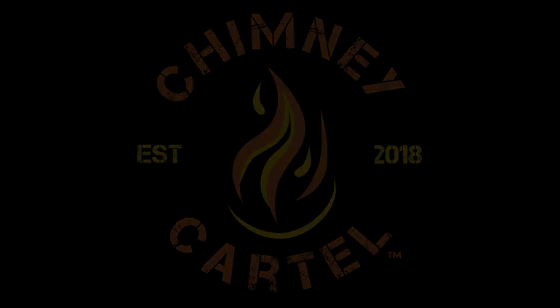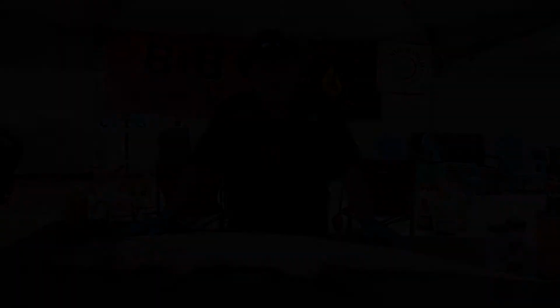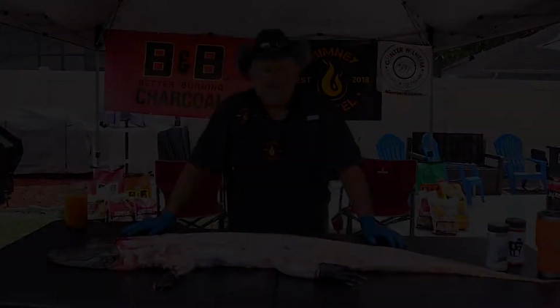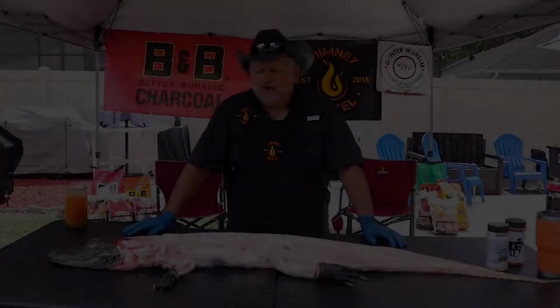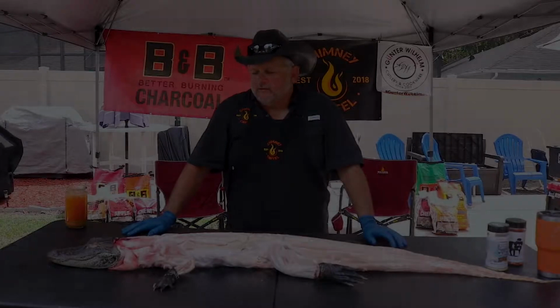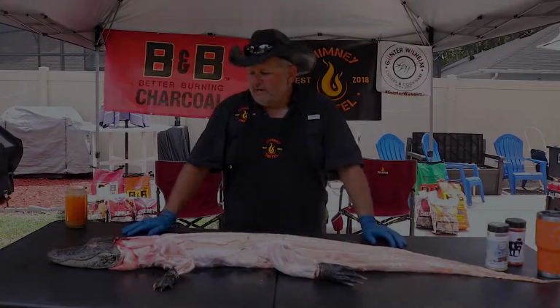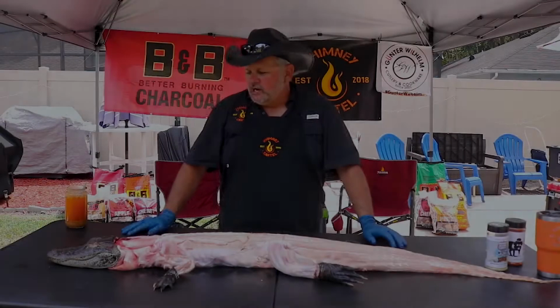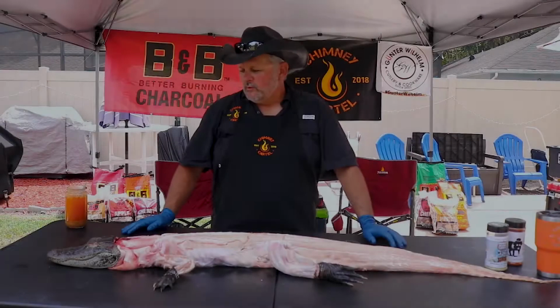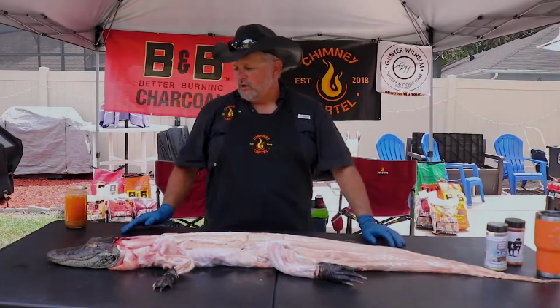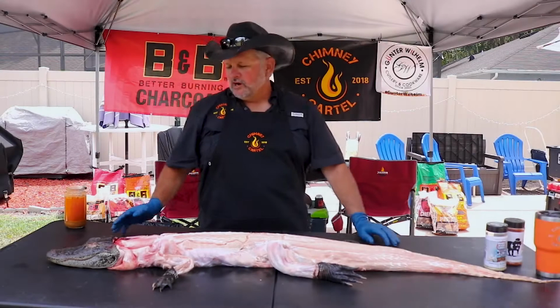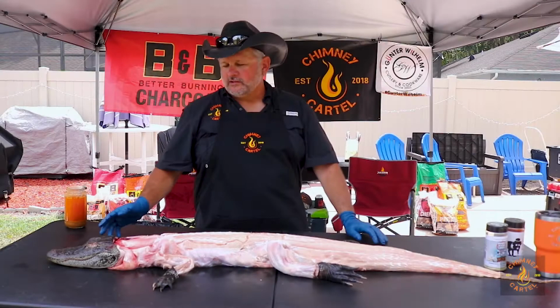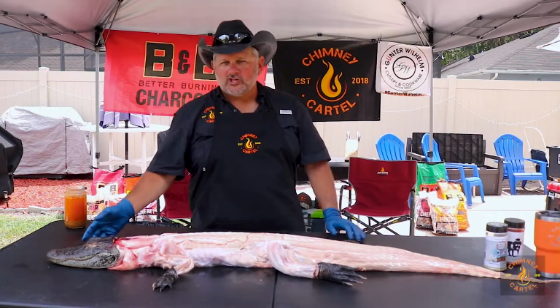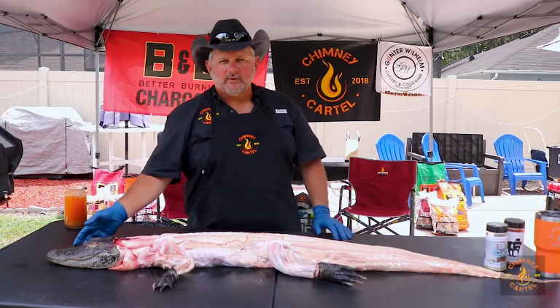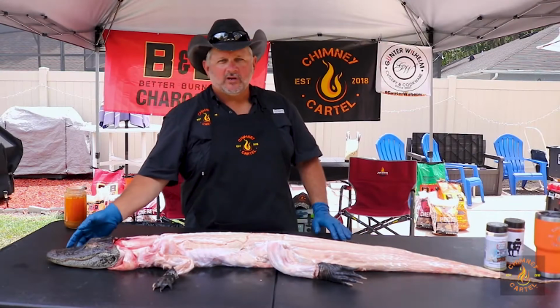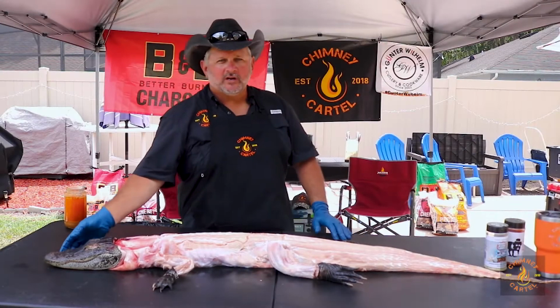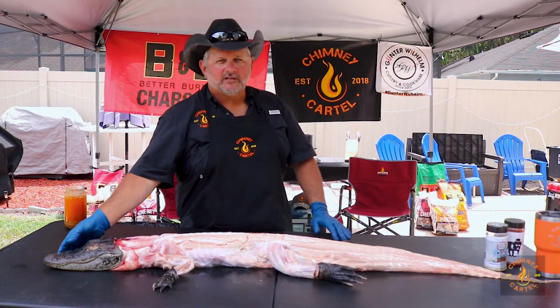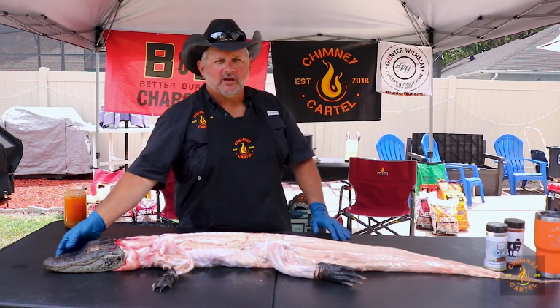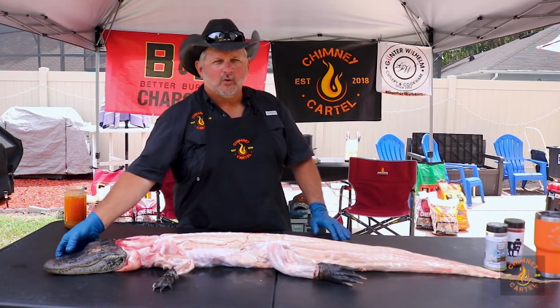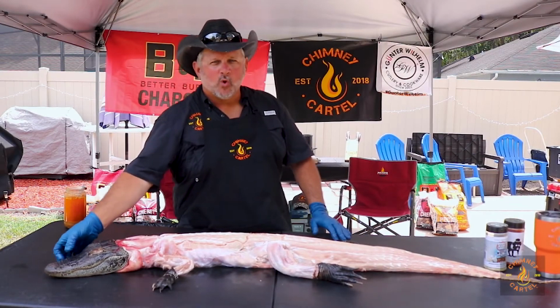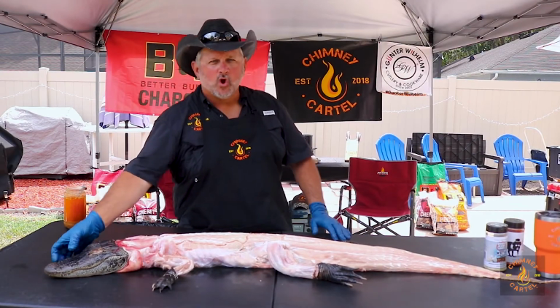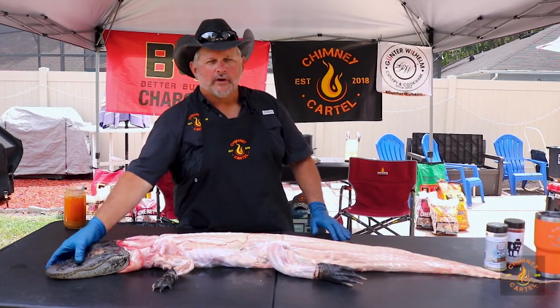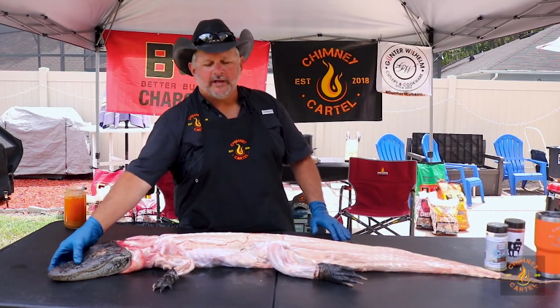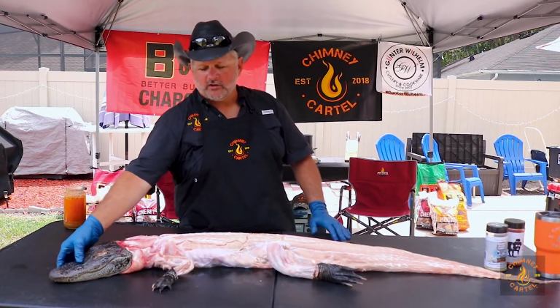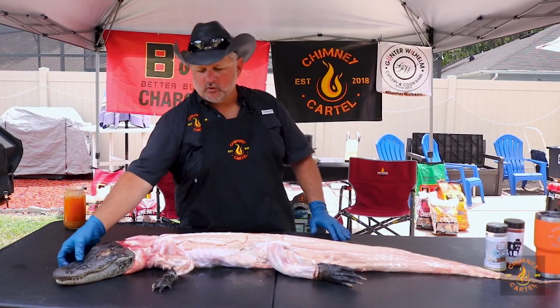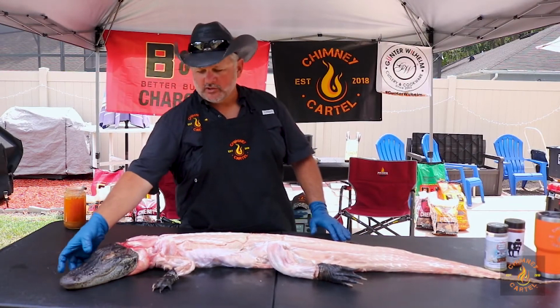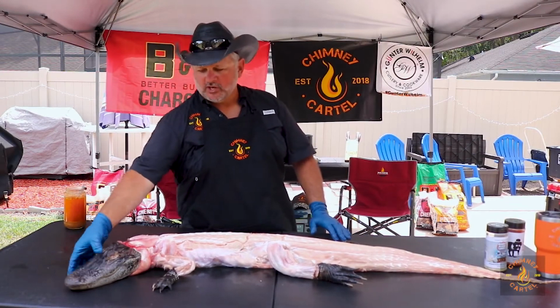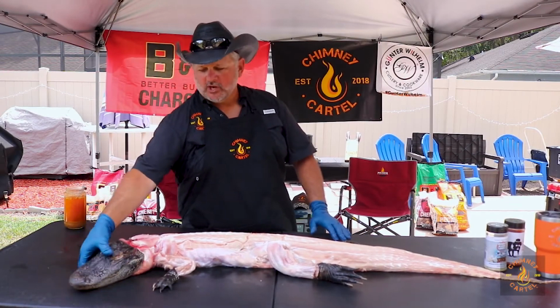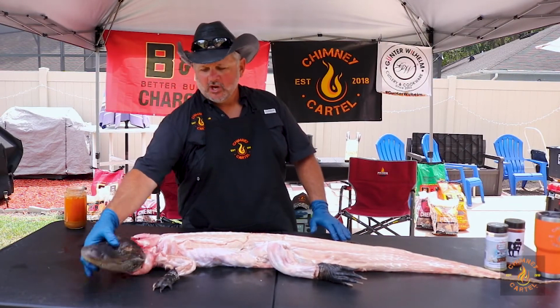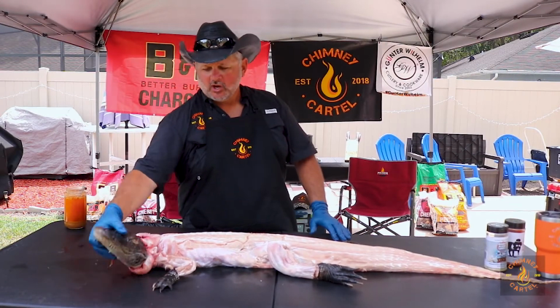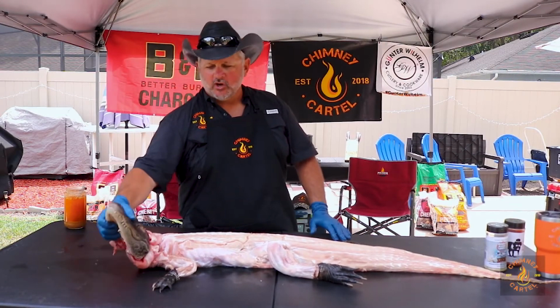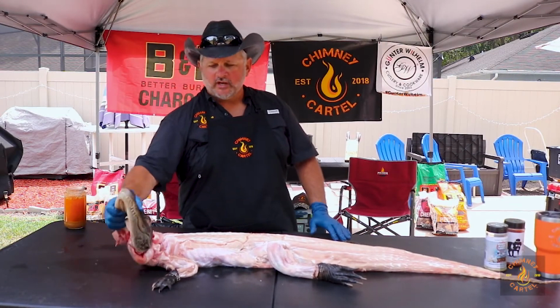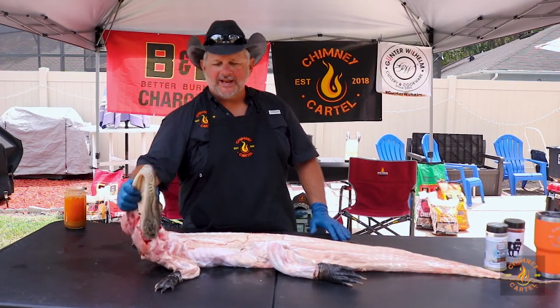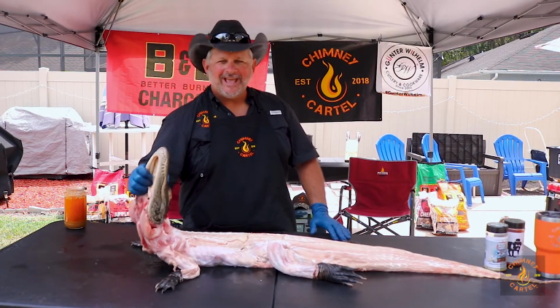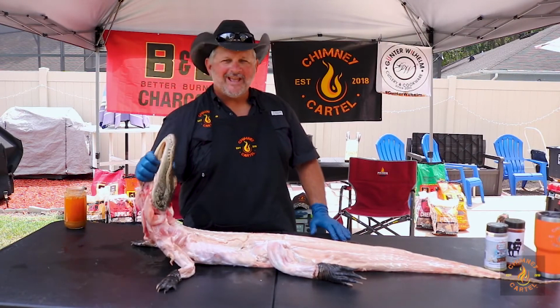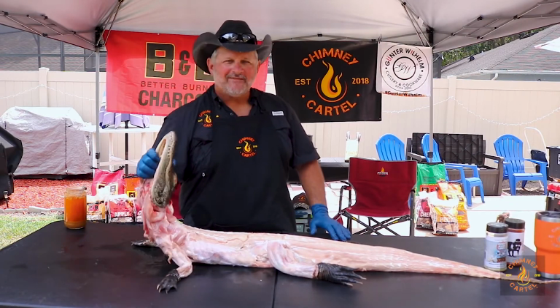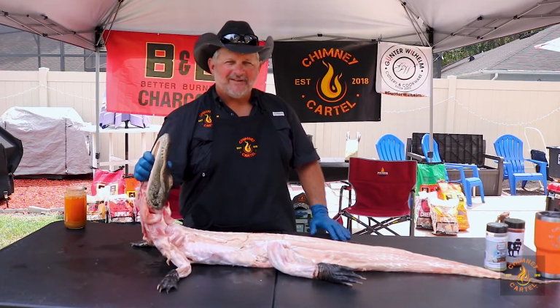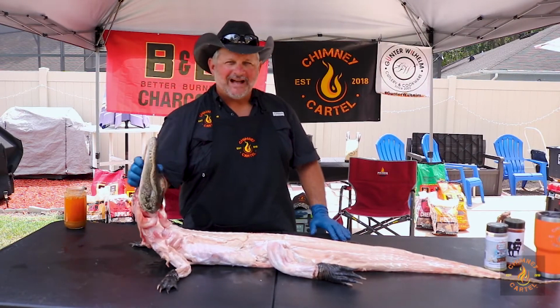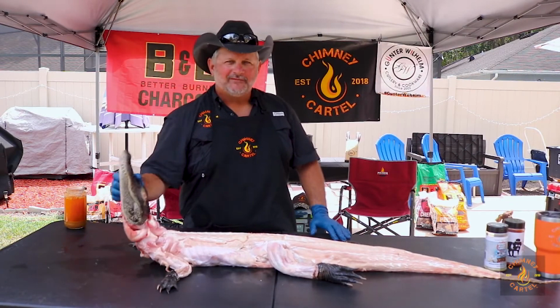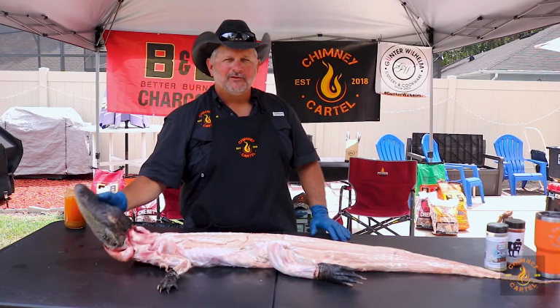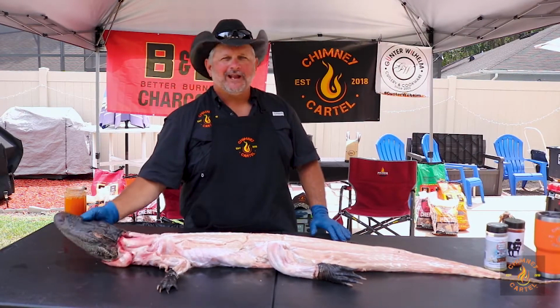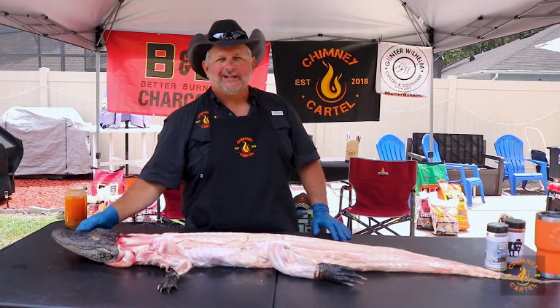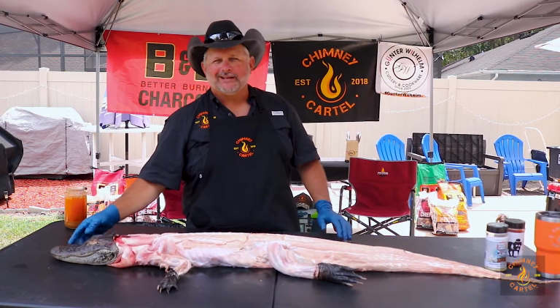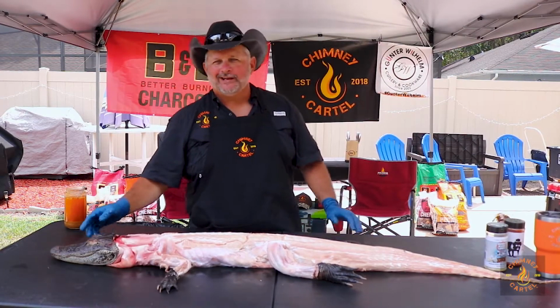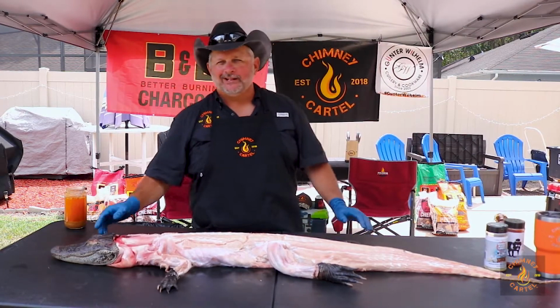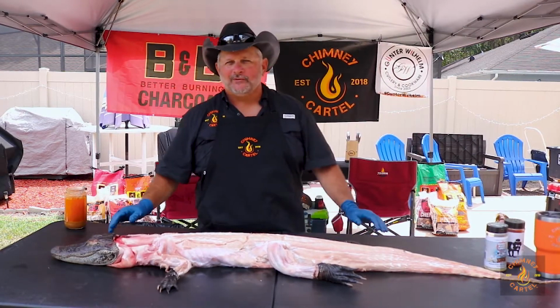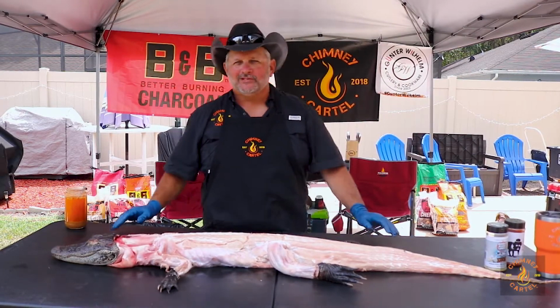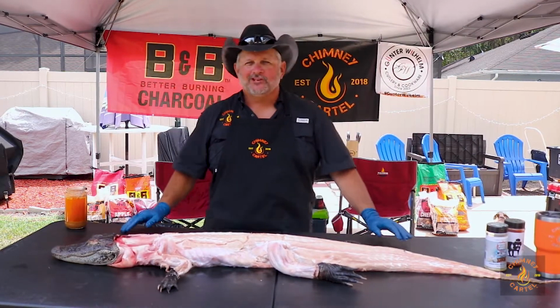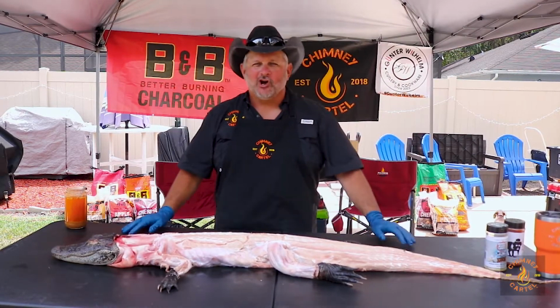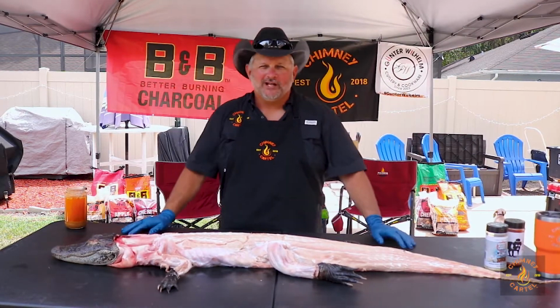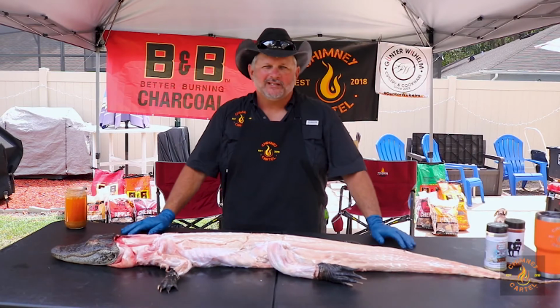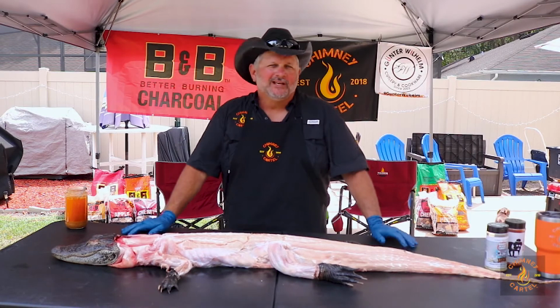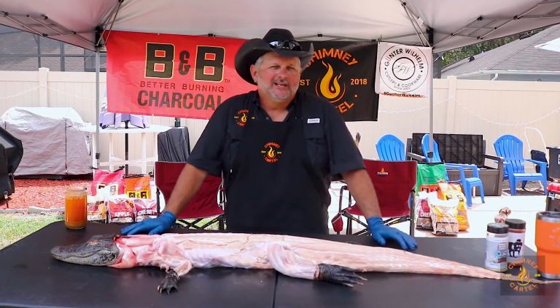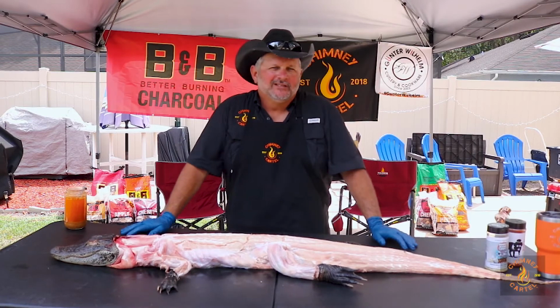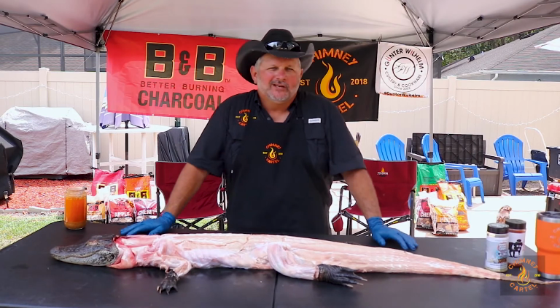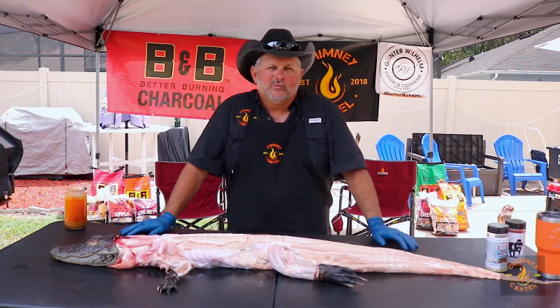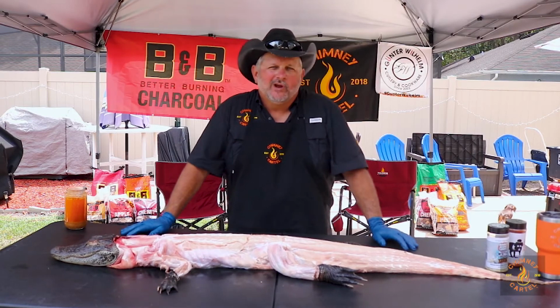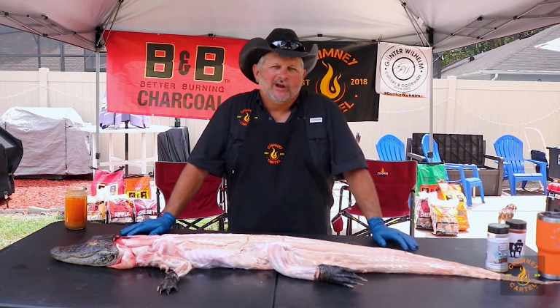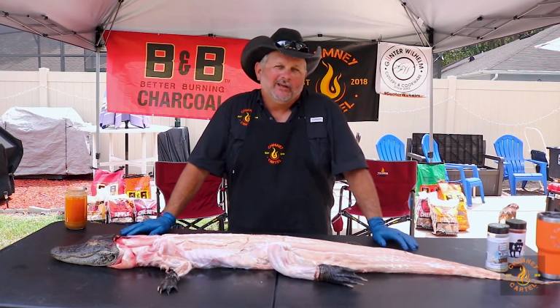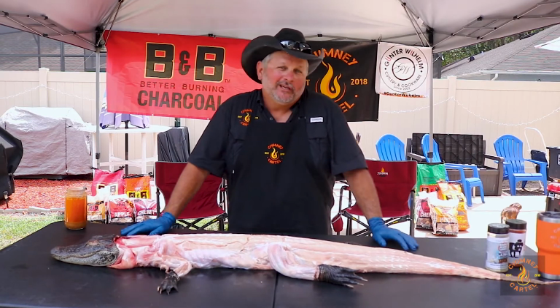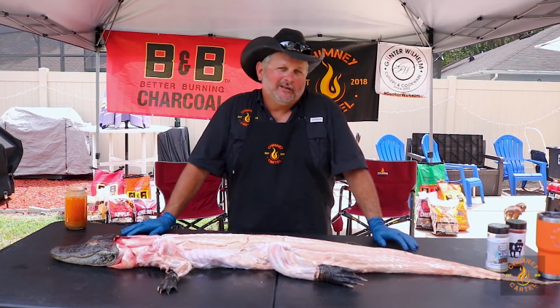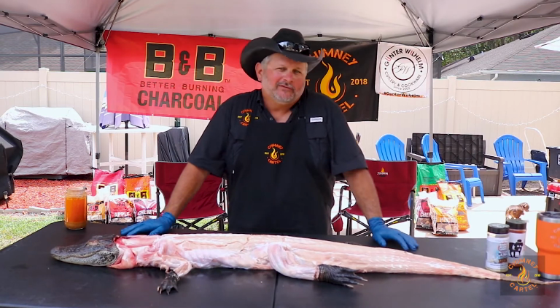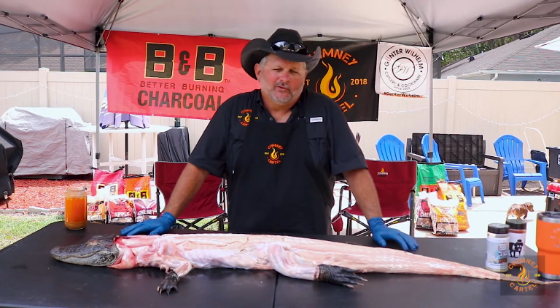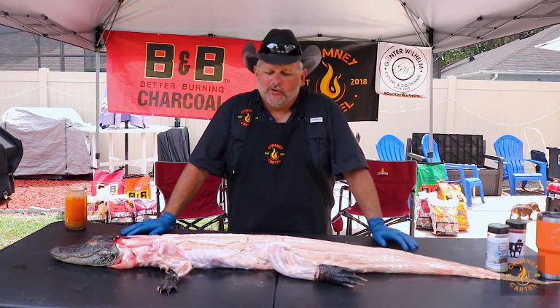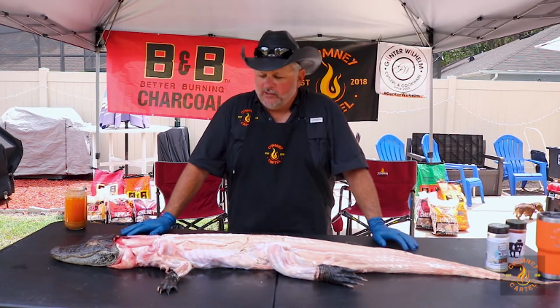Hey everybody, here we are at the Chimney Cartel World Headquarters cooking a five-foot alligator that was caught somewhere in Florida.